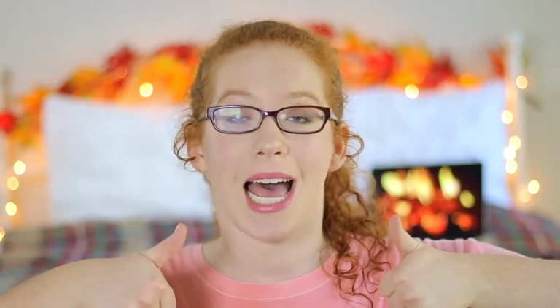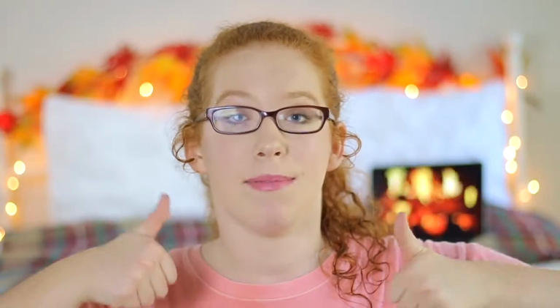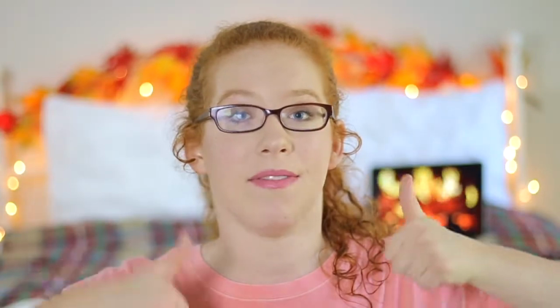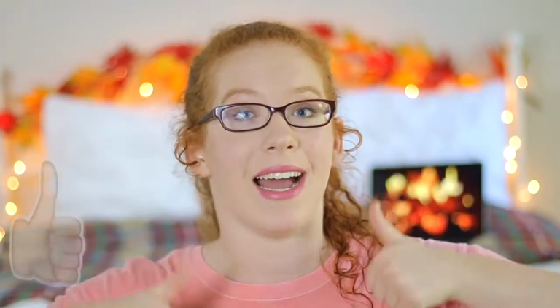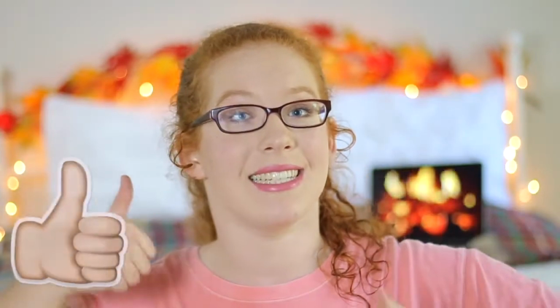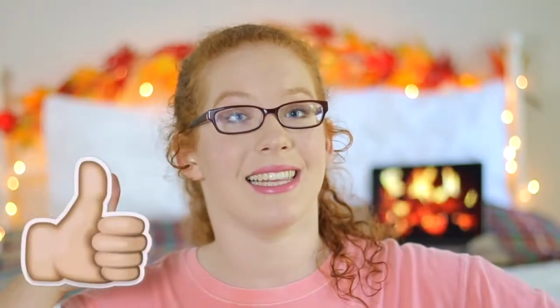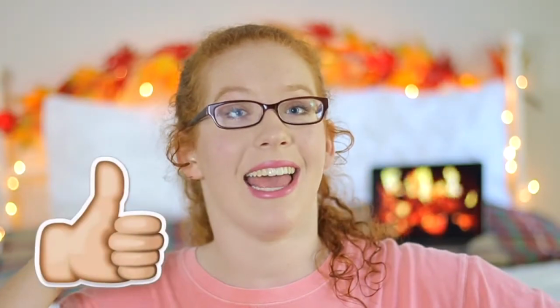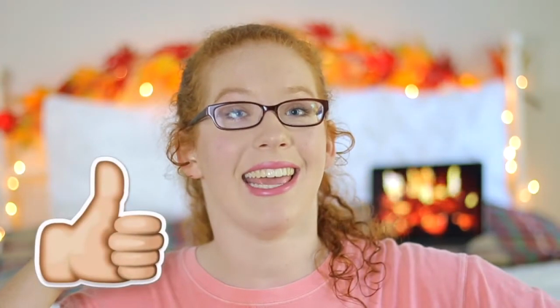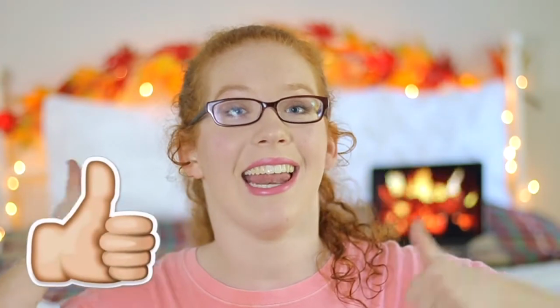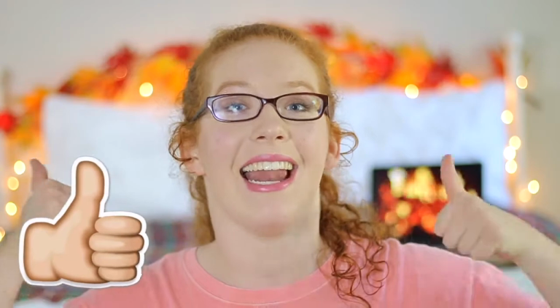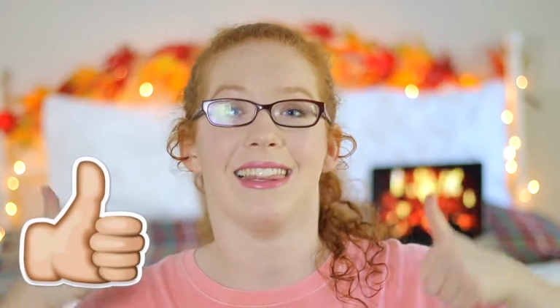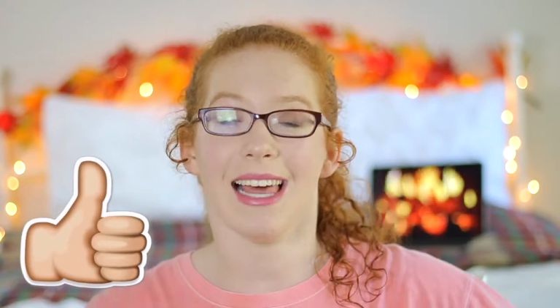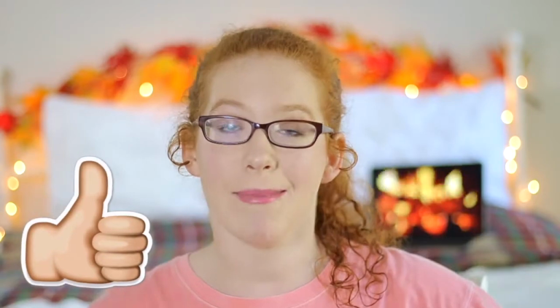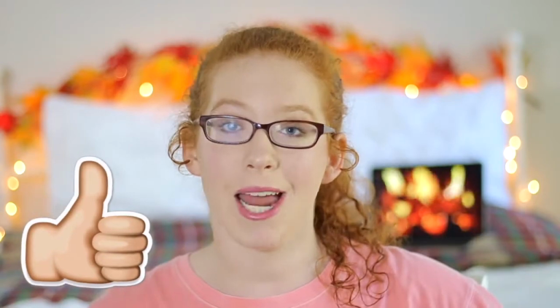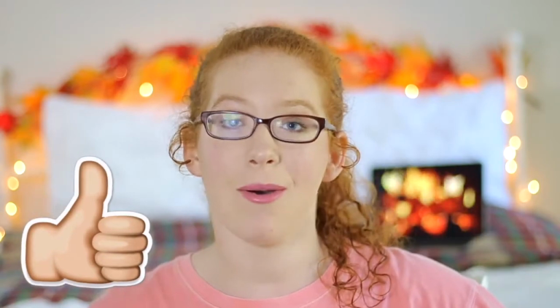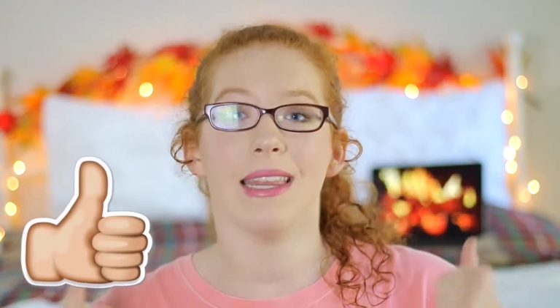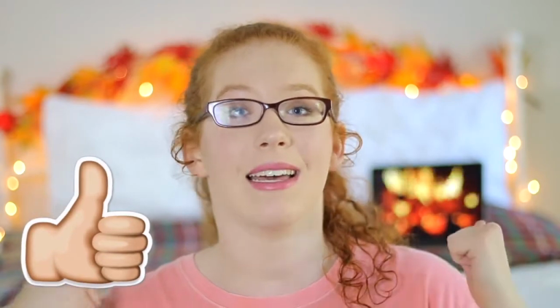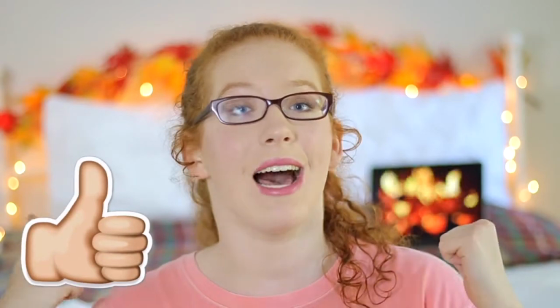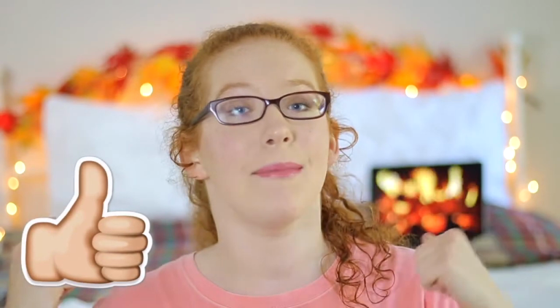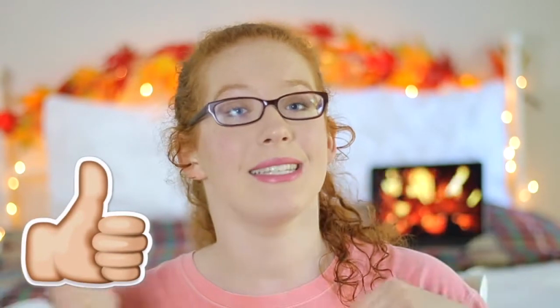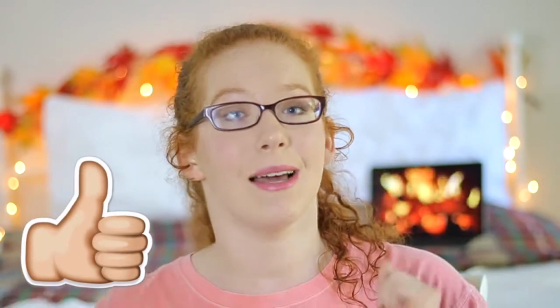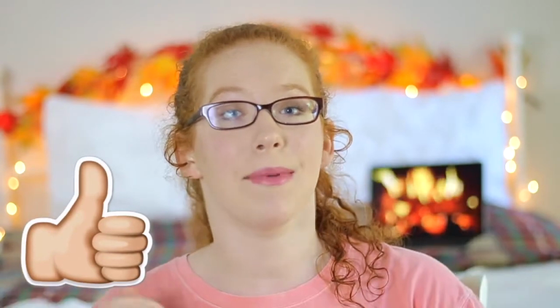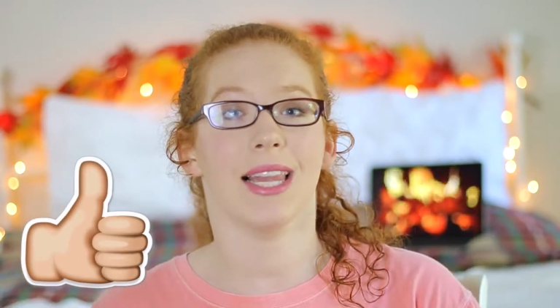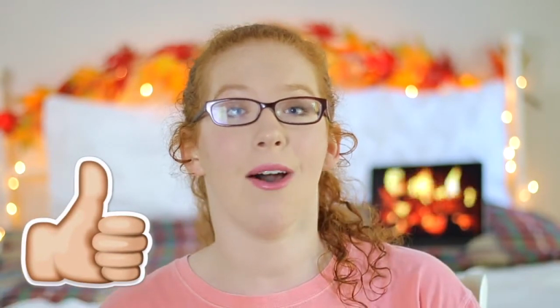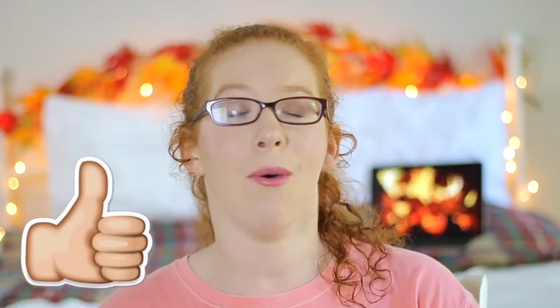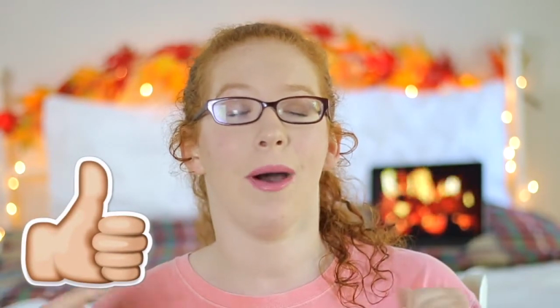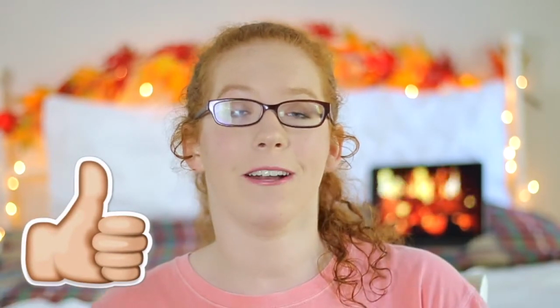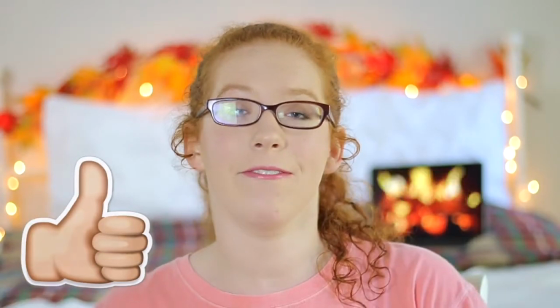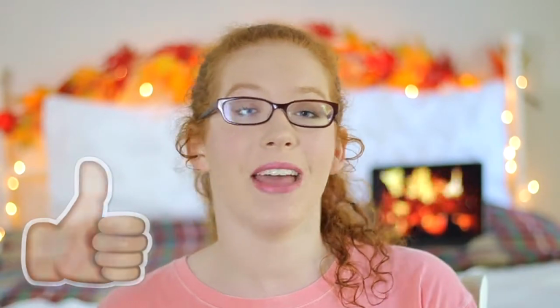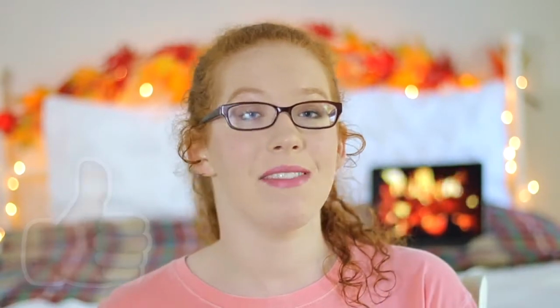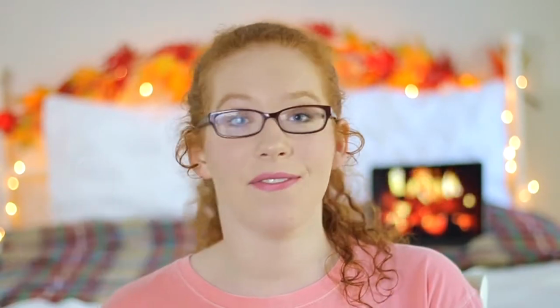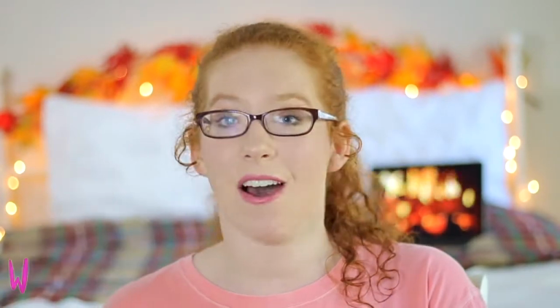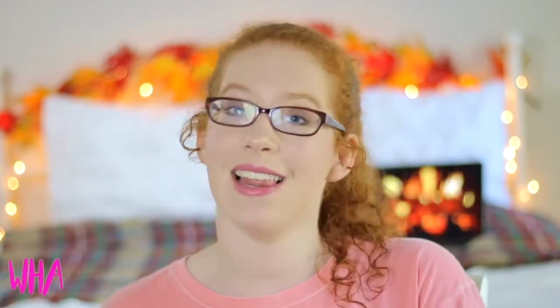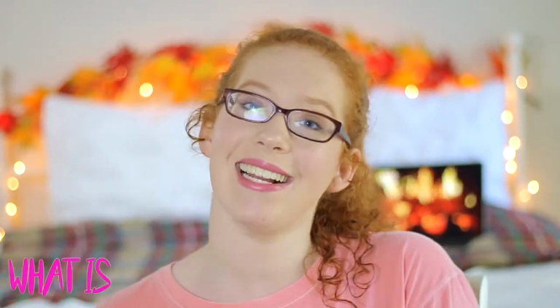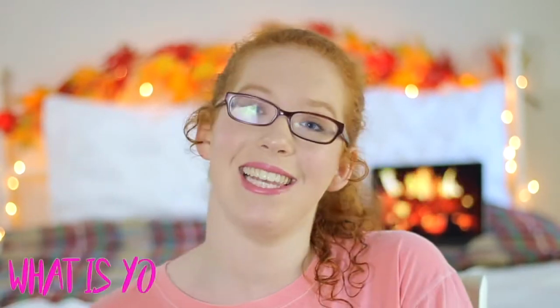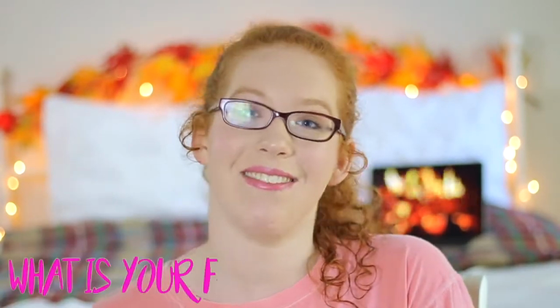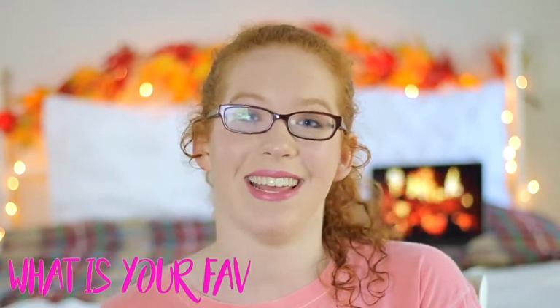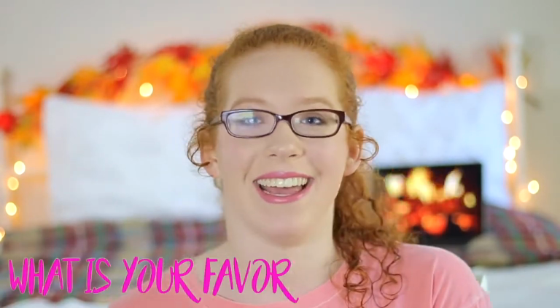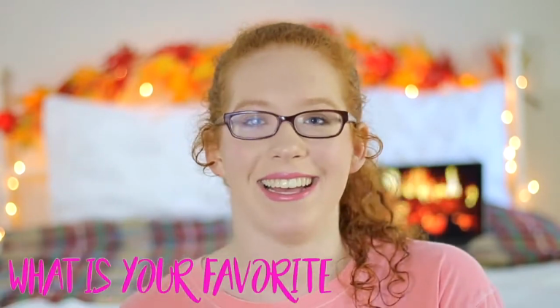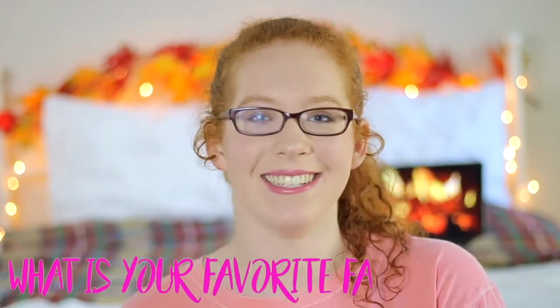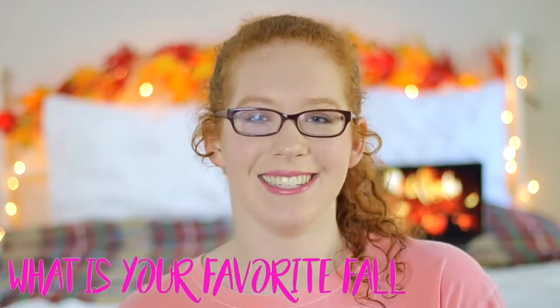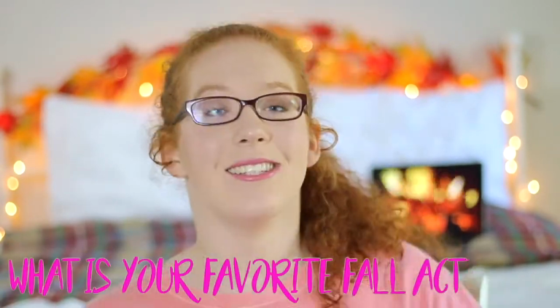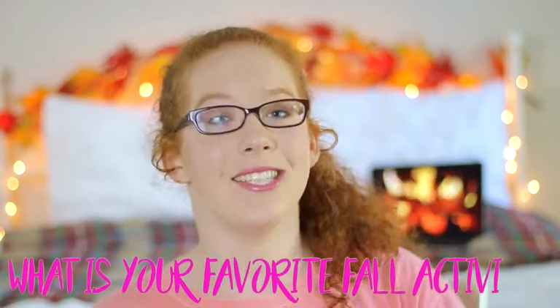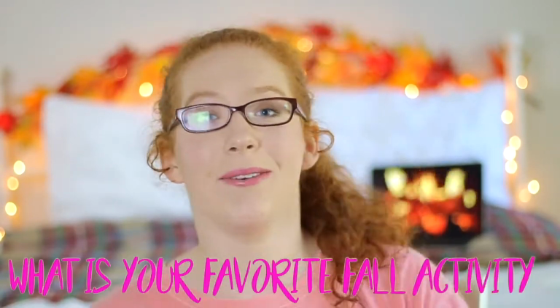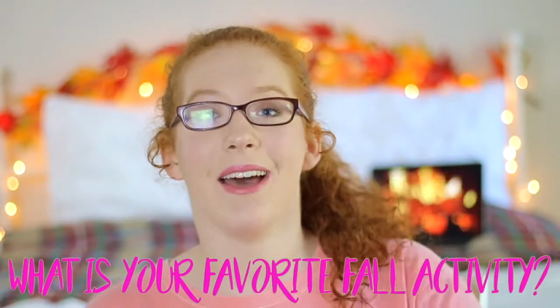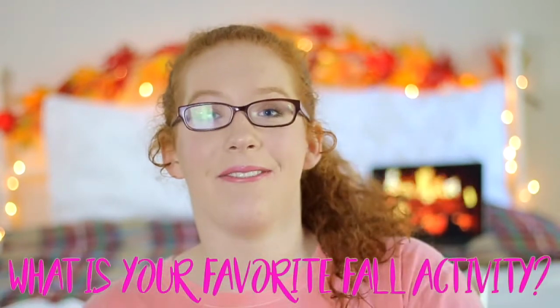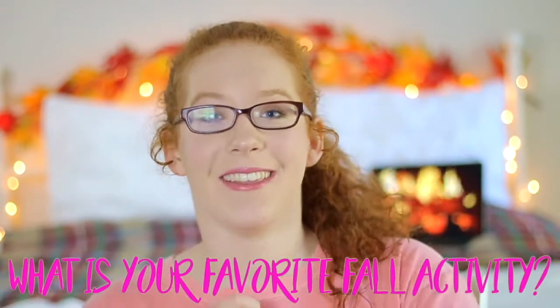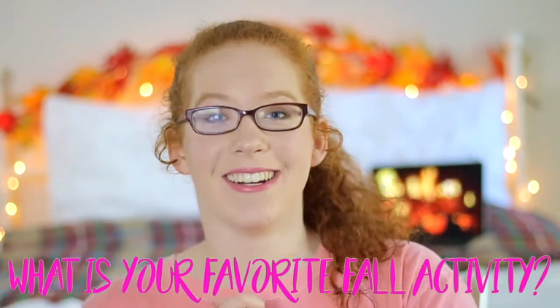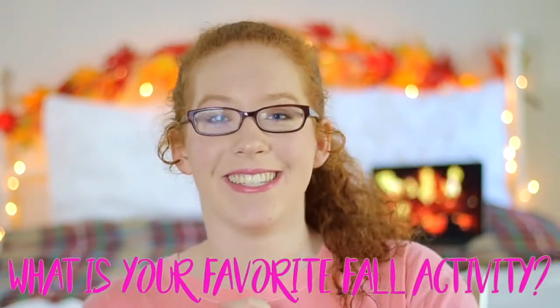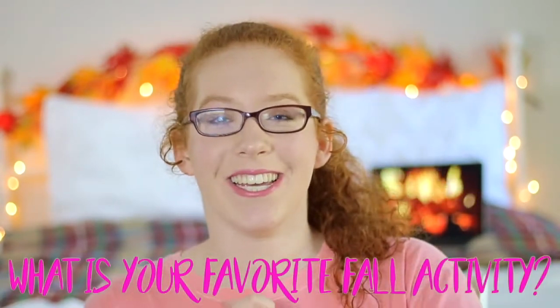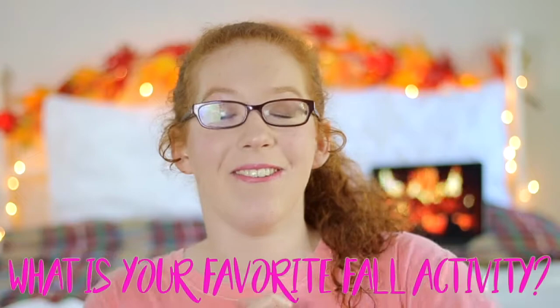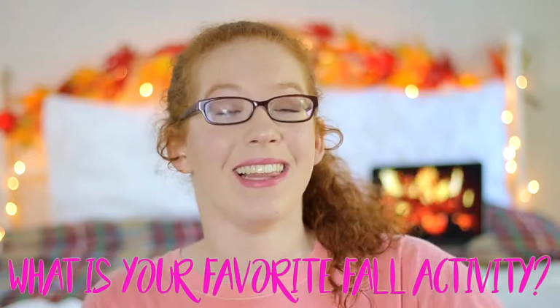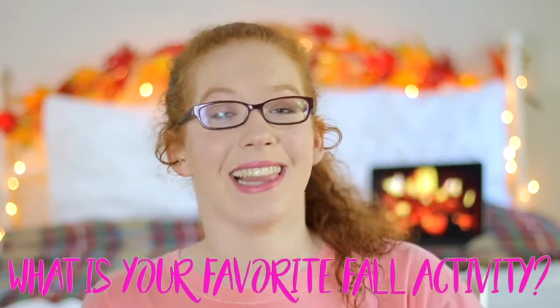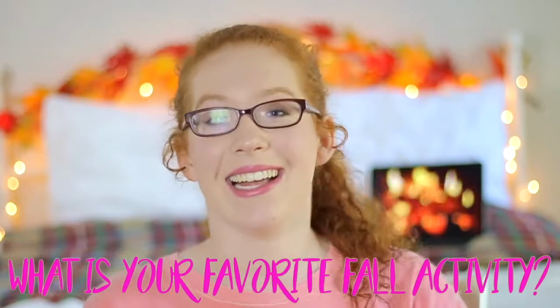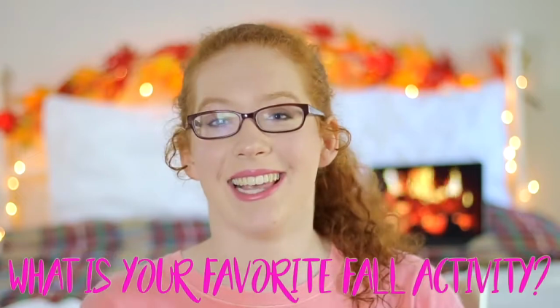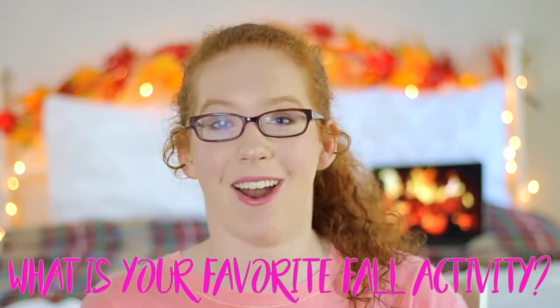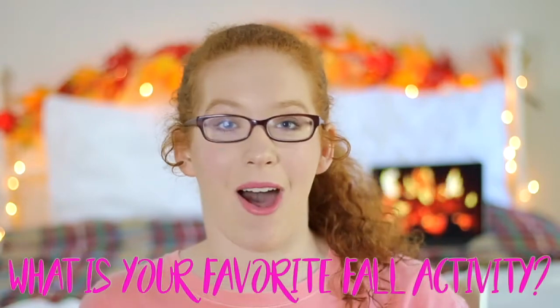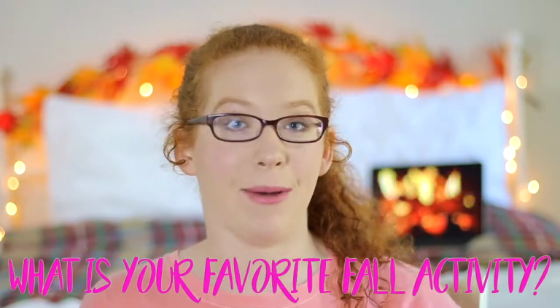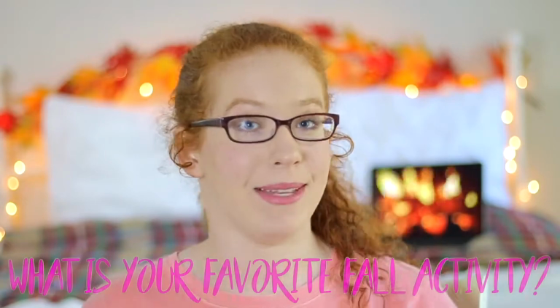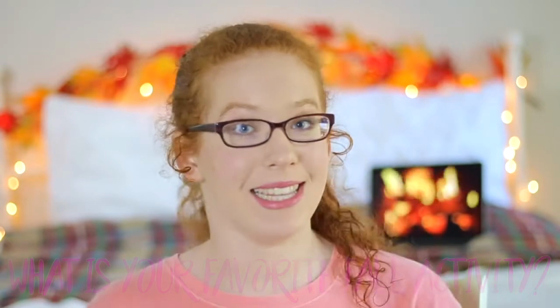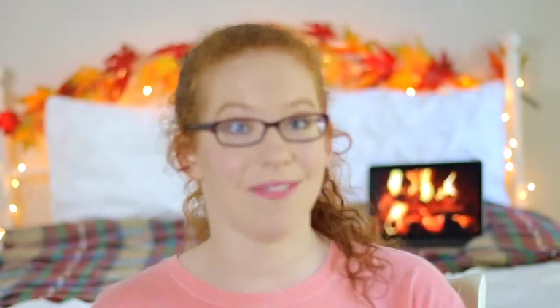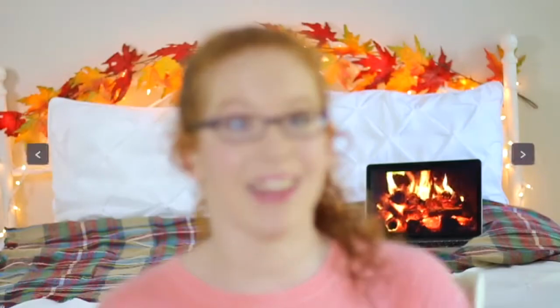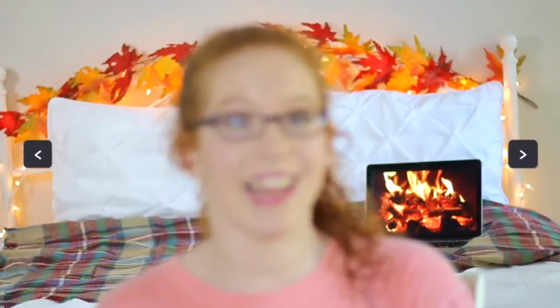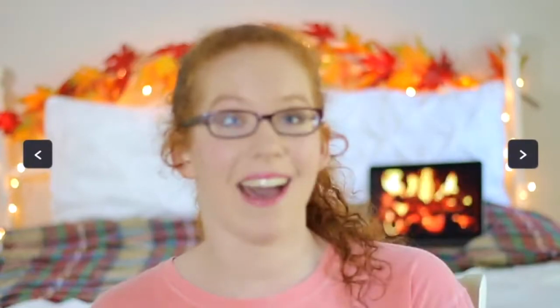Make sure to give this video a thumbs up if you guys like it and let me know in the comments down below what your favorite fall activity is. So without further ado, let's get on with this video.